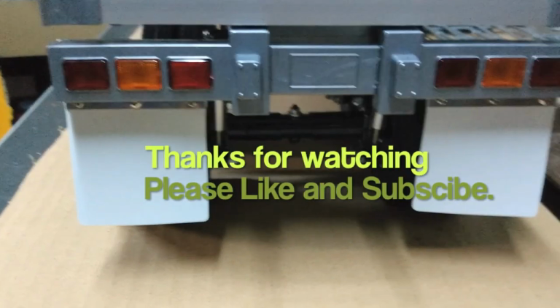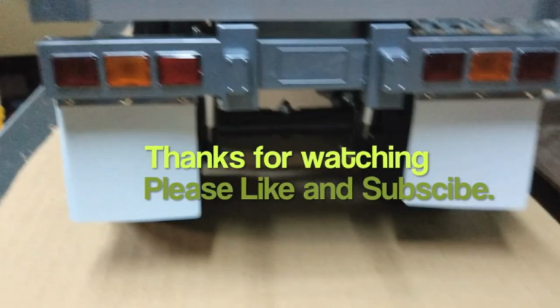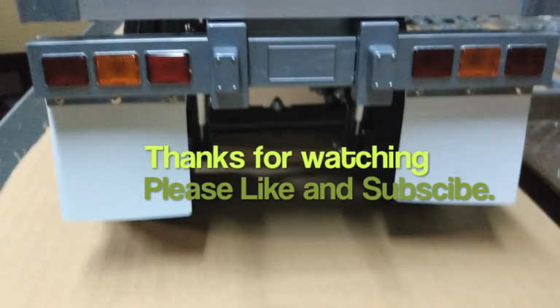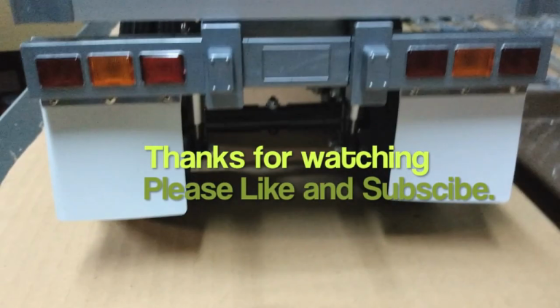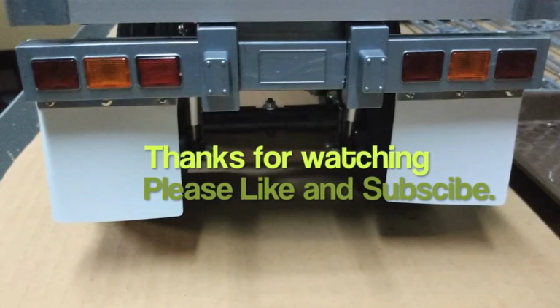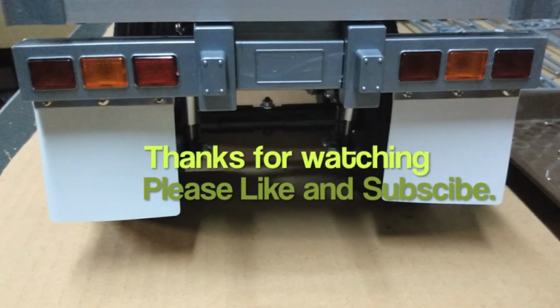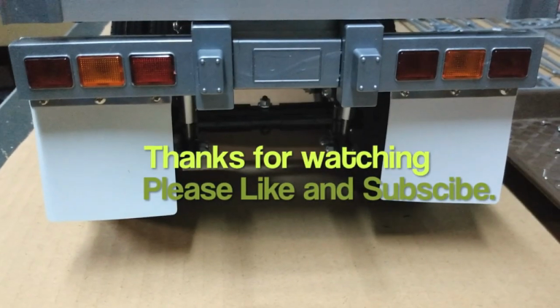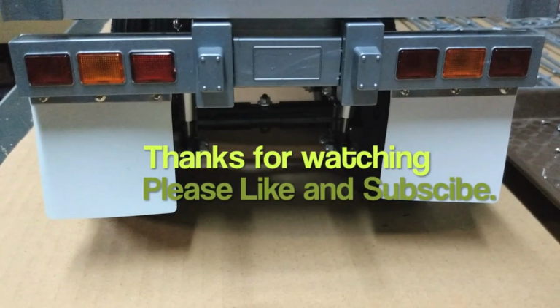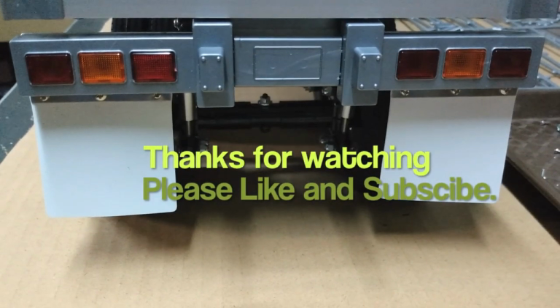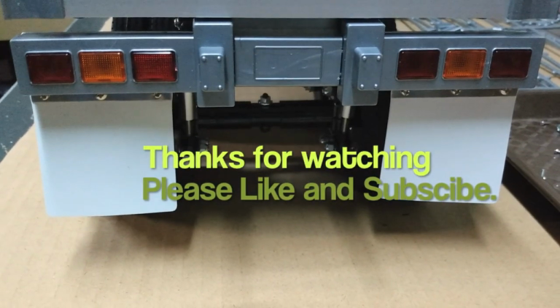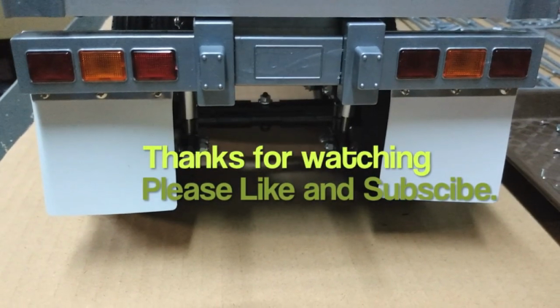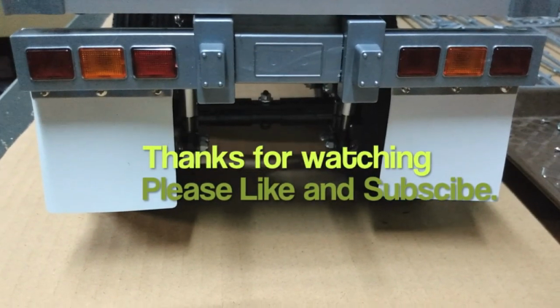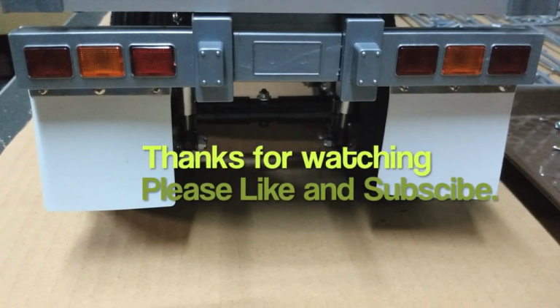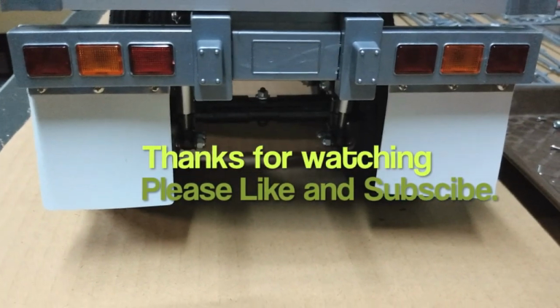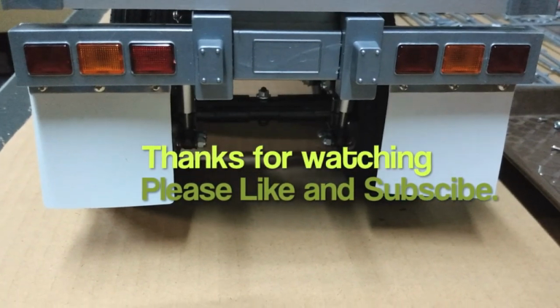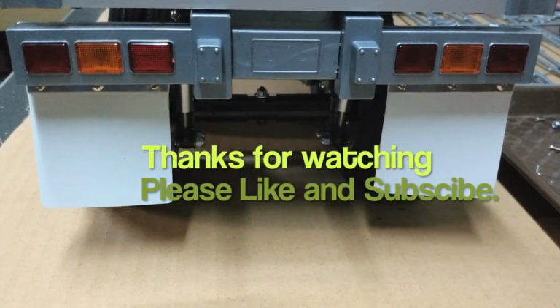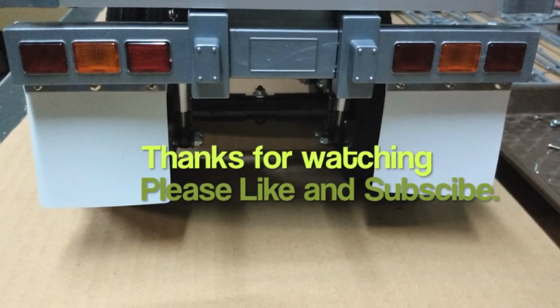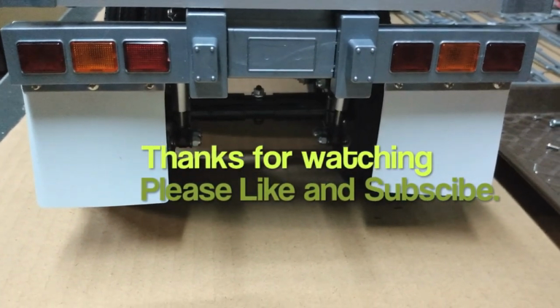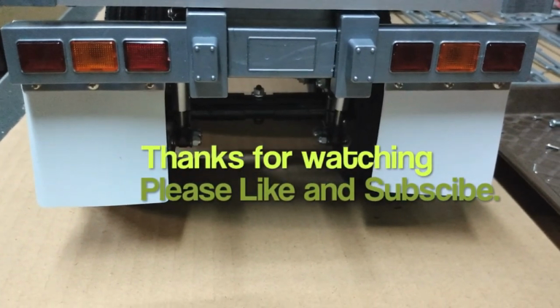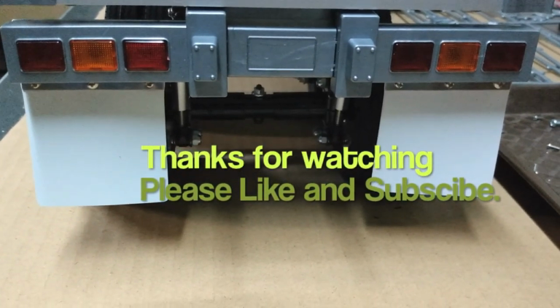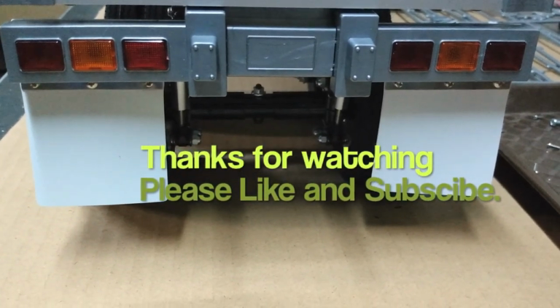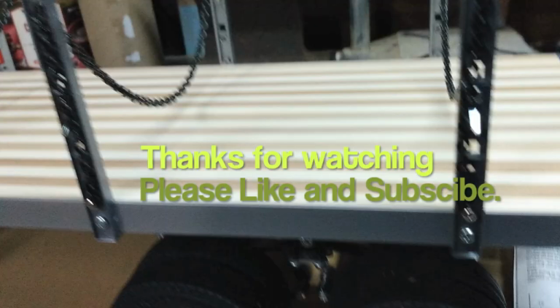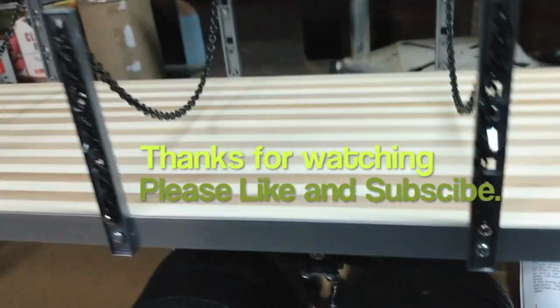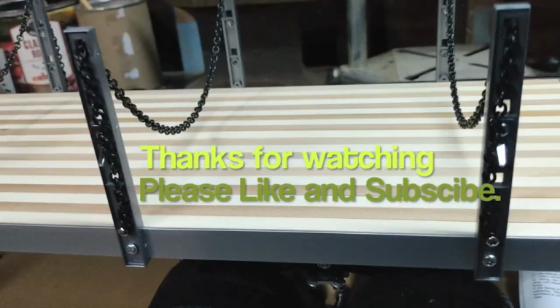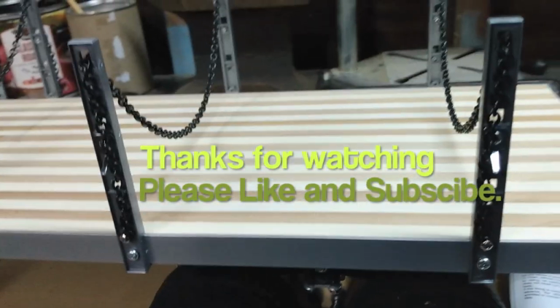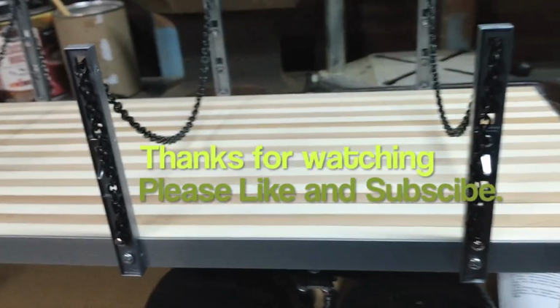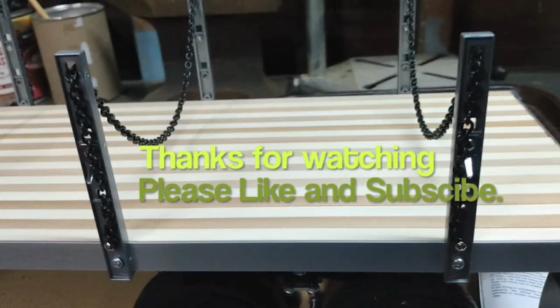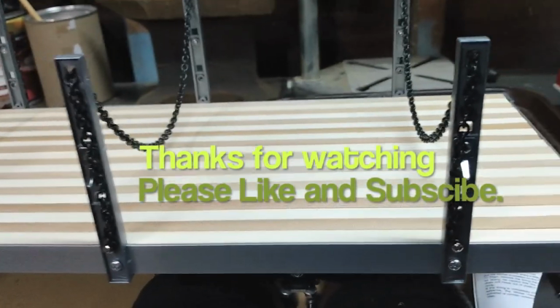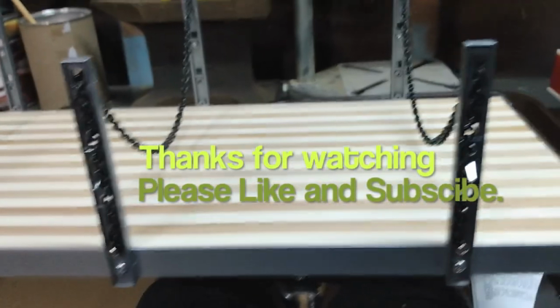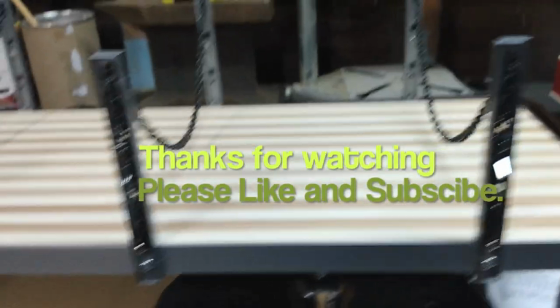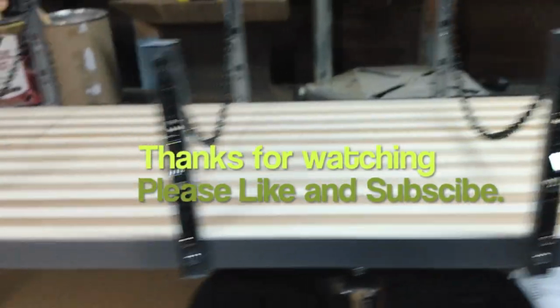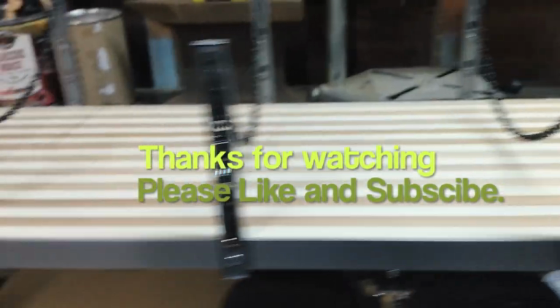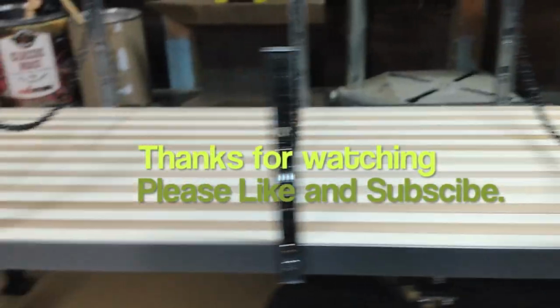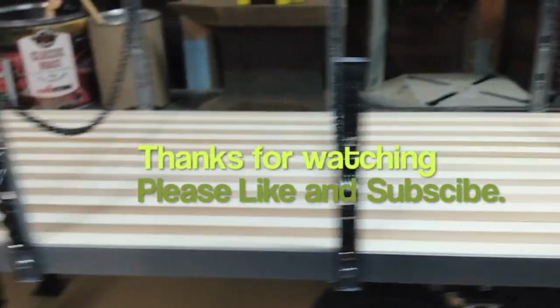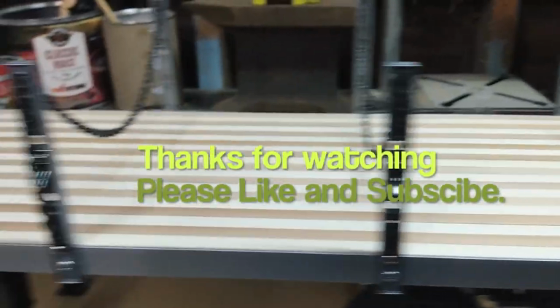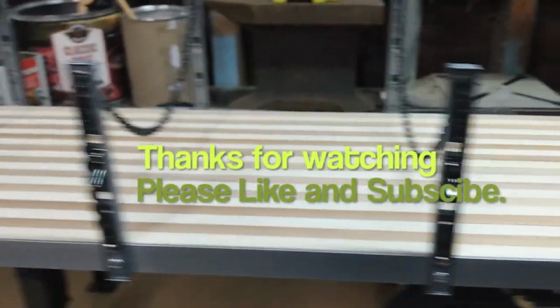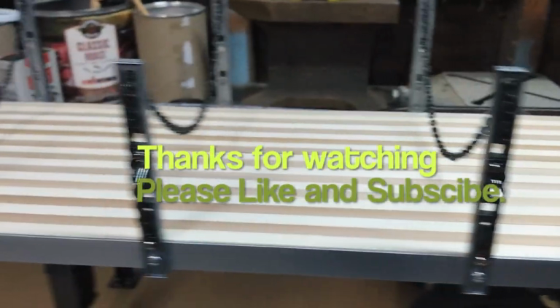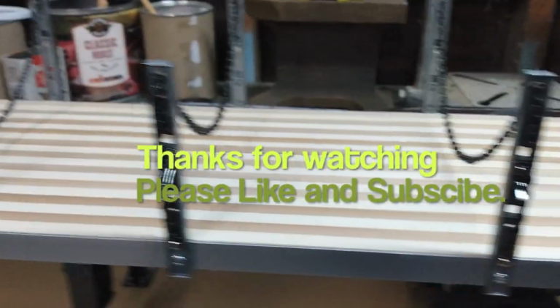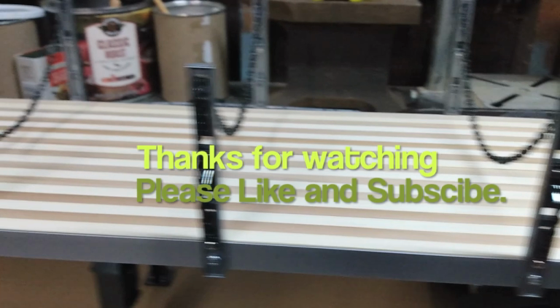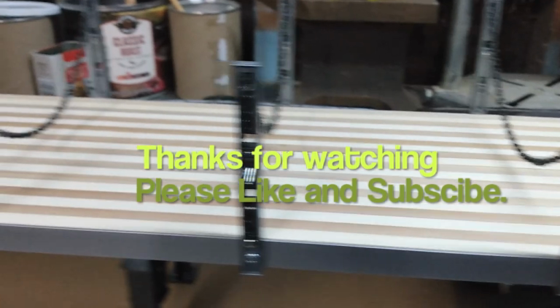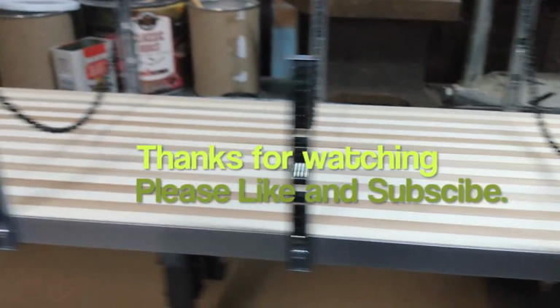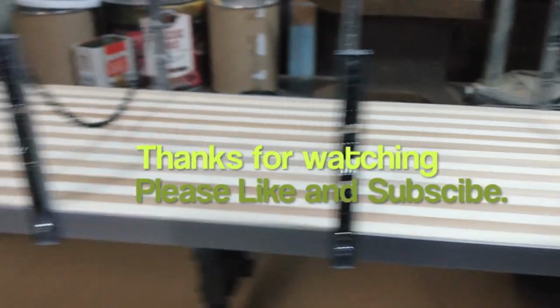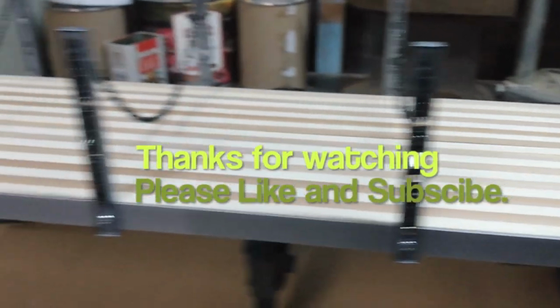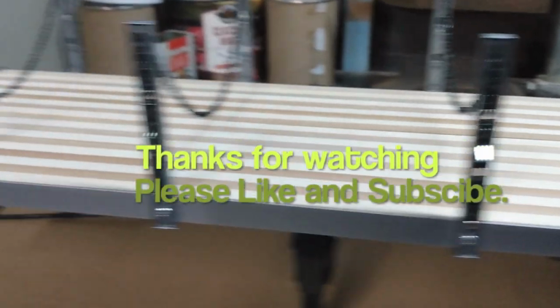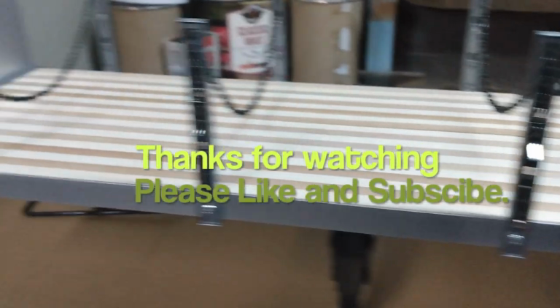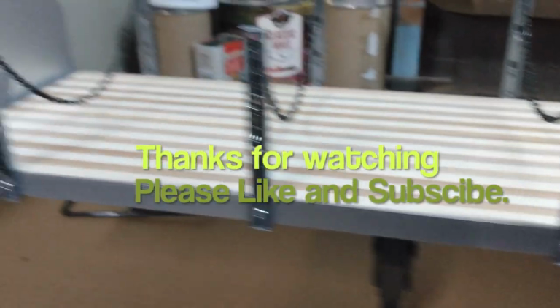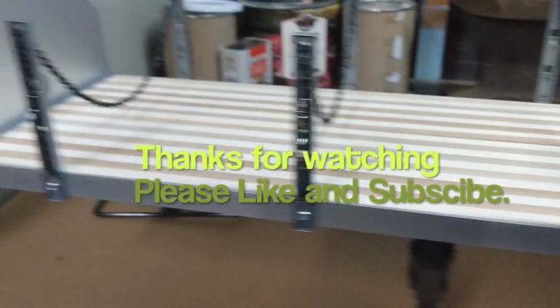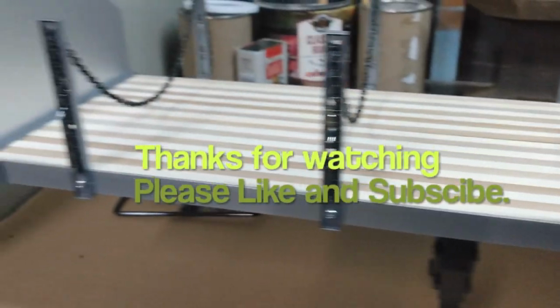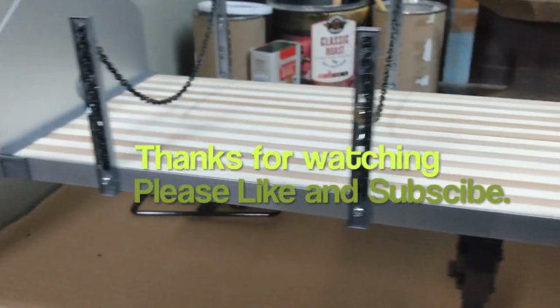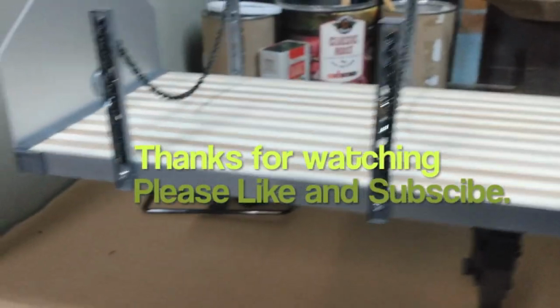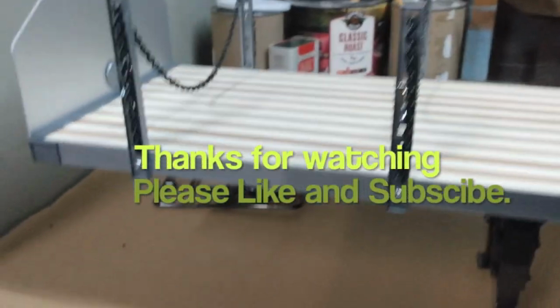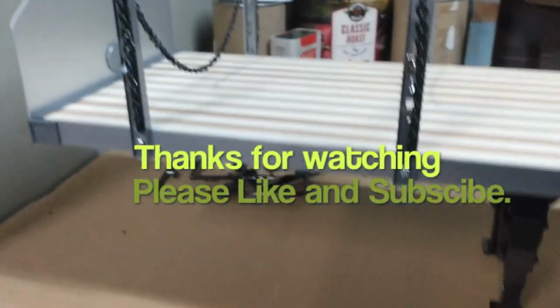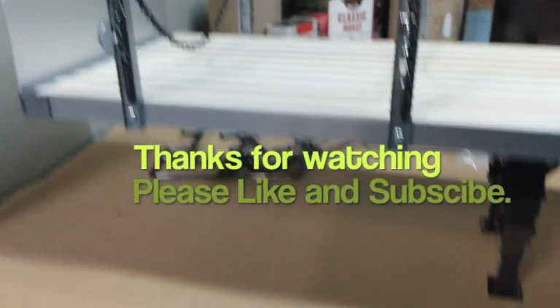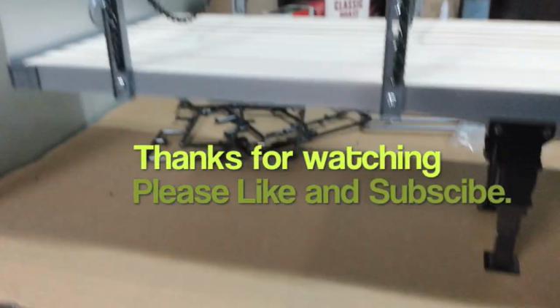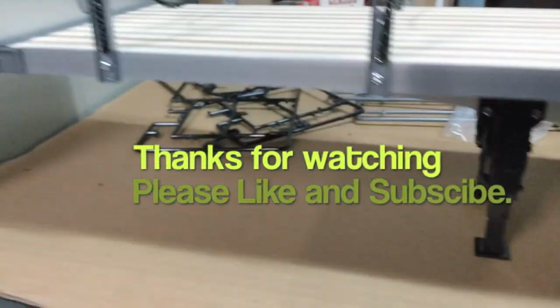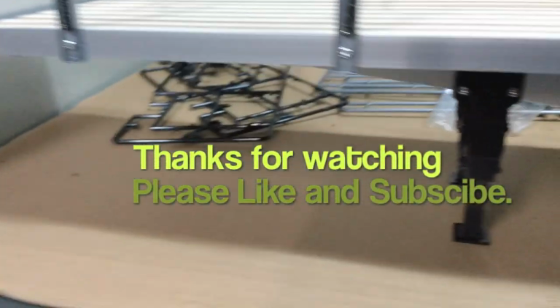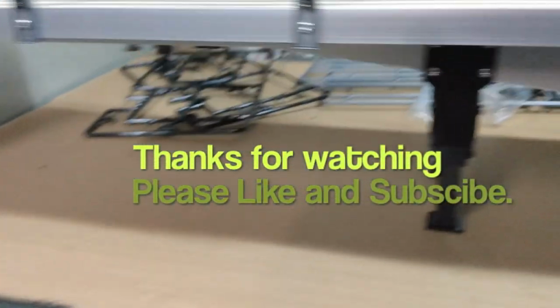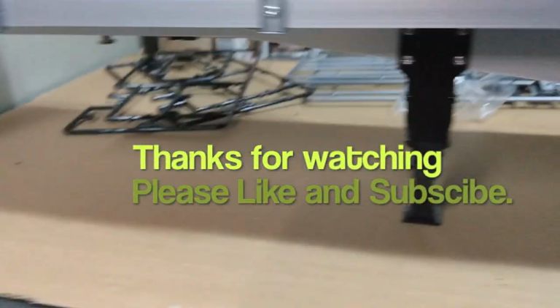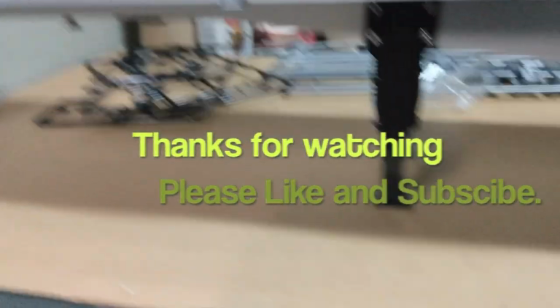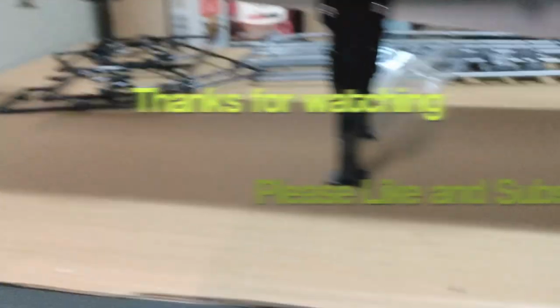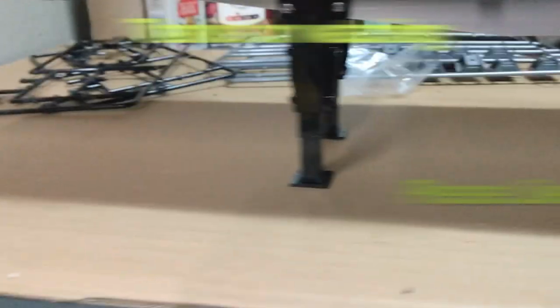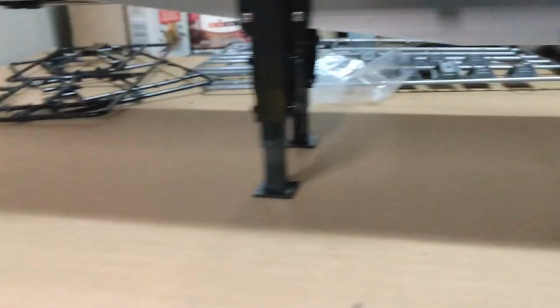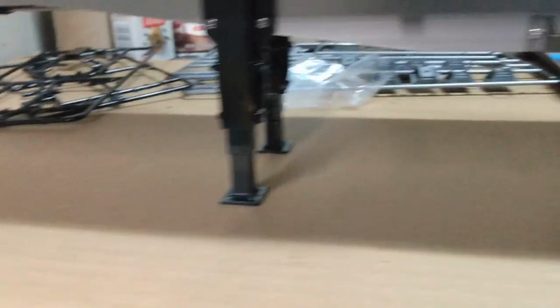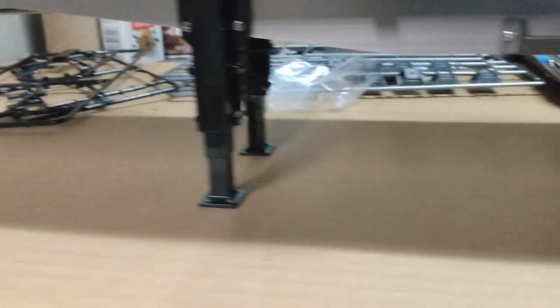Alright, thanks for watching. Make sure you hit the like button, subscribe, and check out some of the other videos. Until next time, this is Rusty Drift RC — see you later.